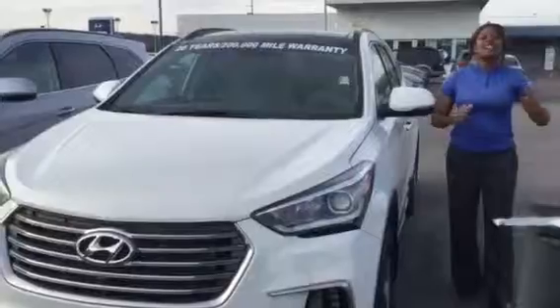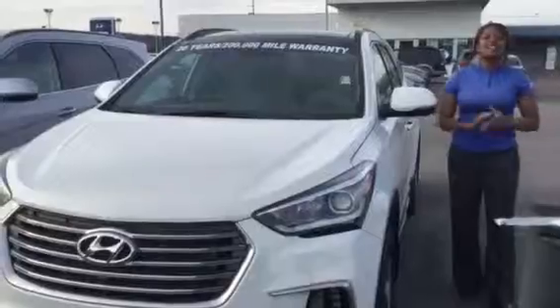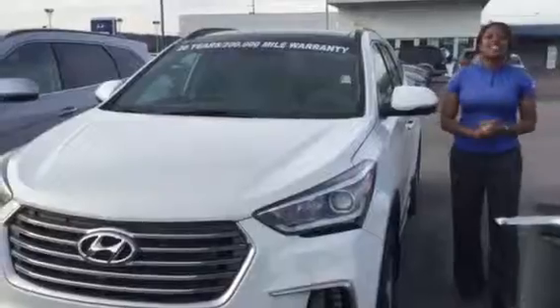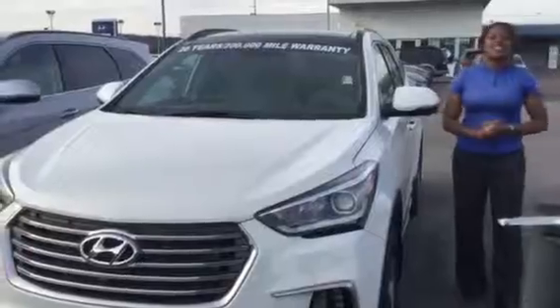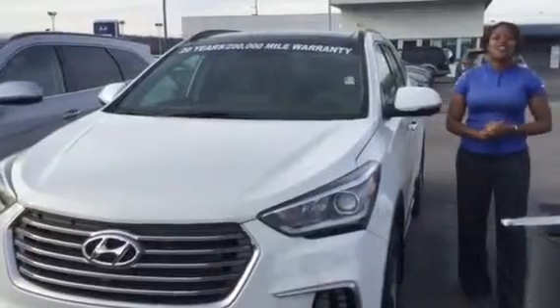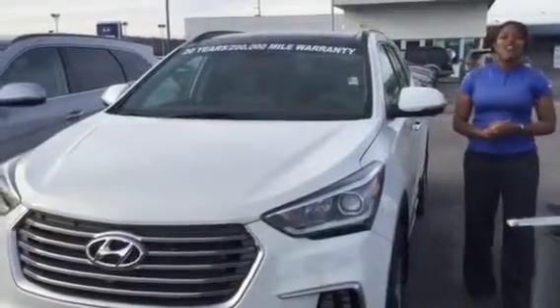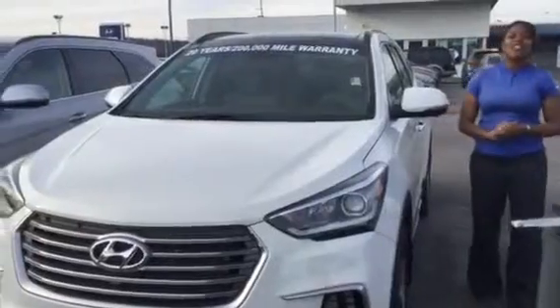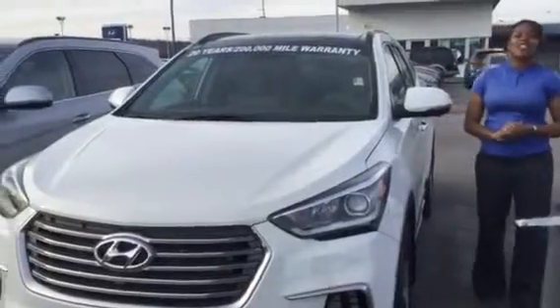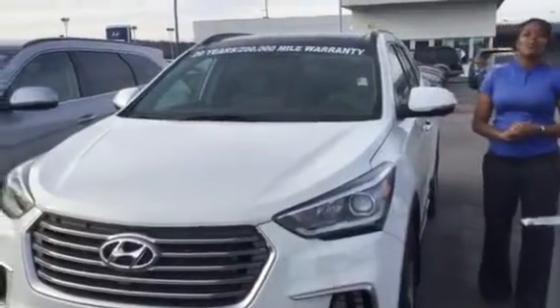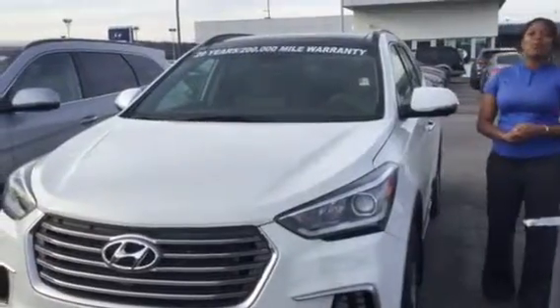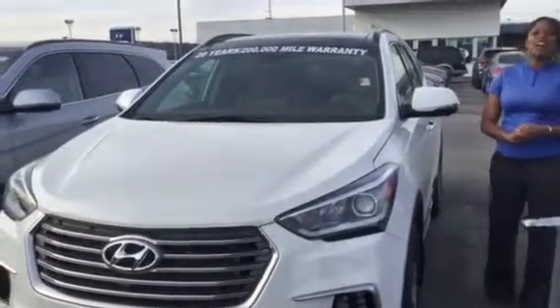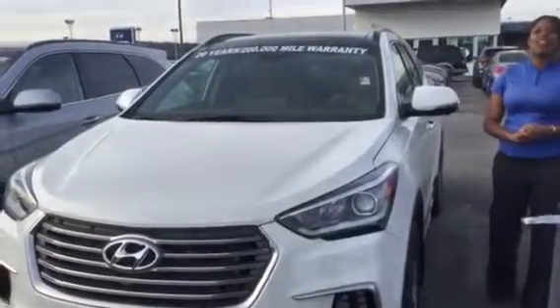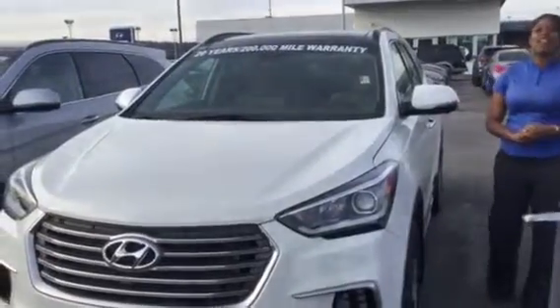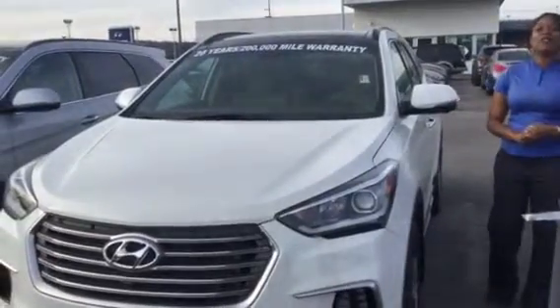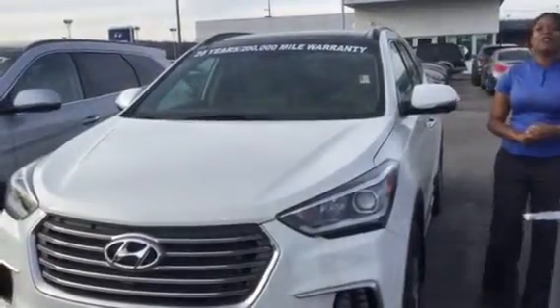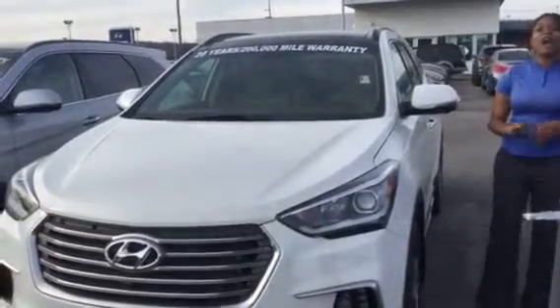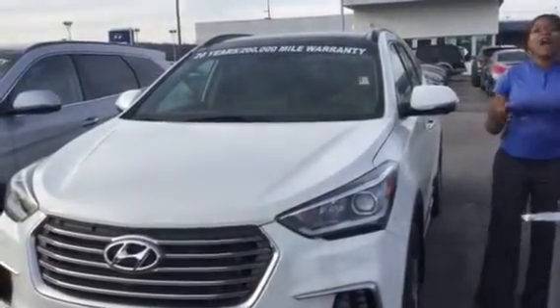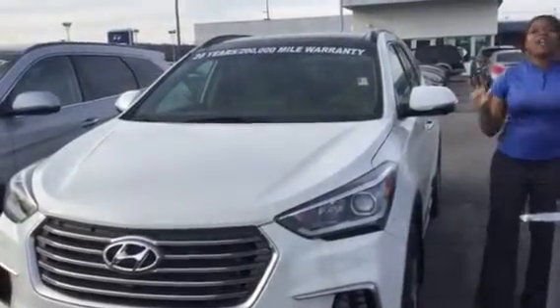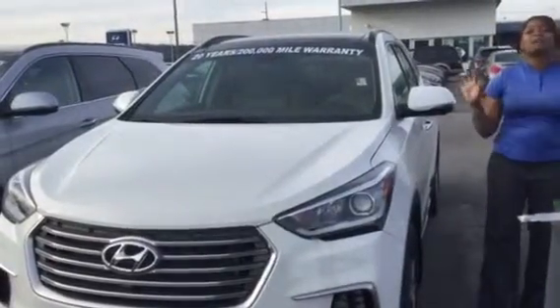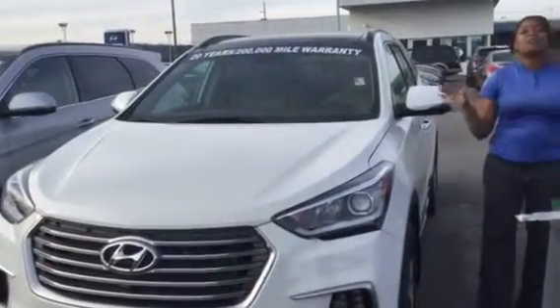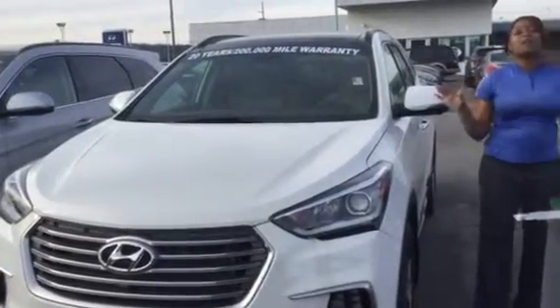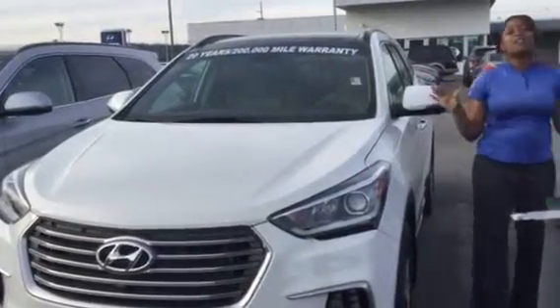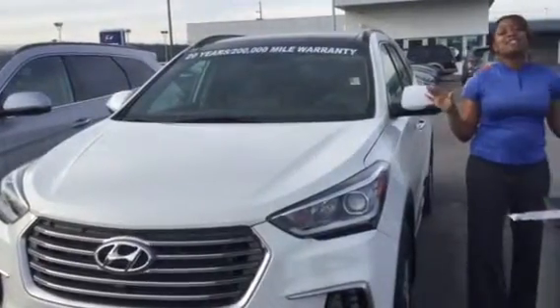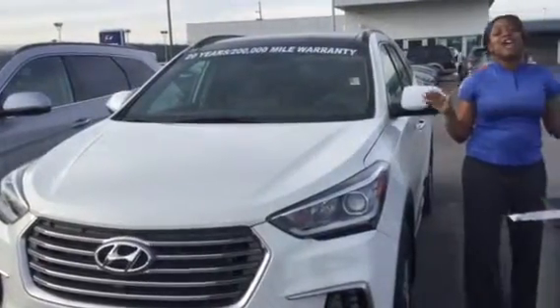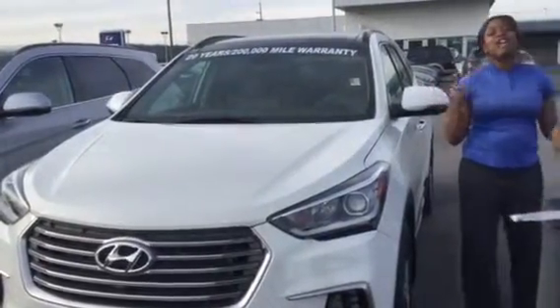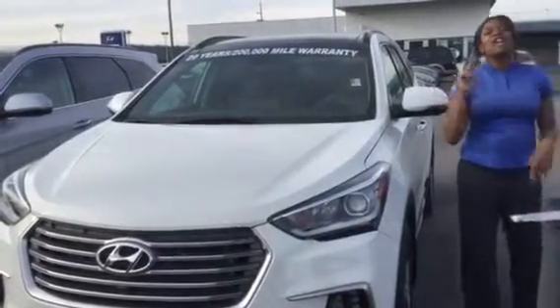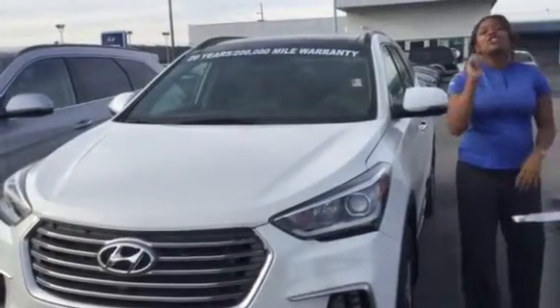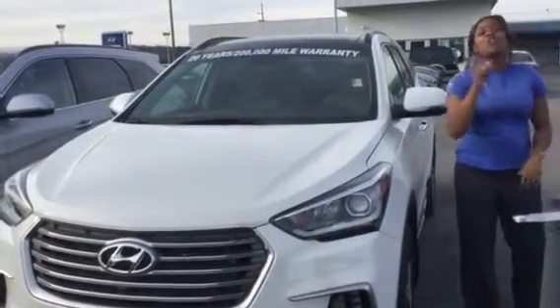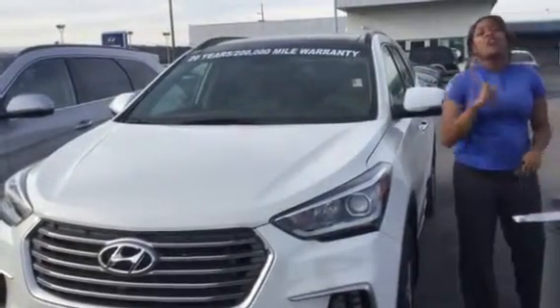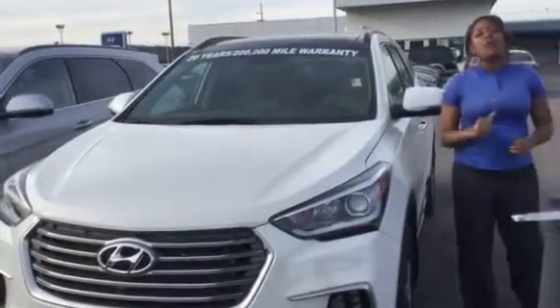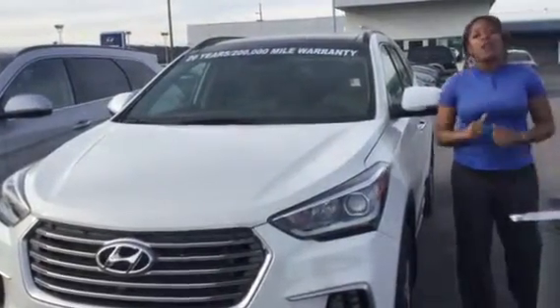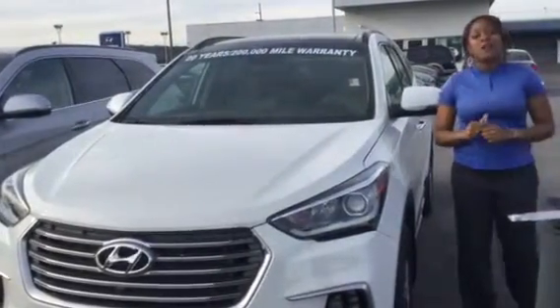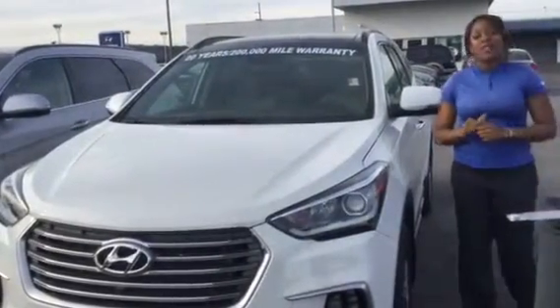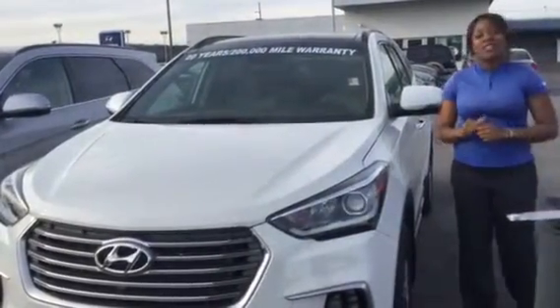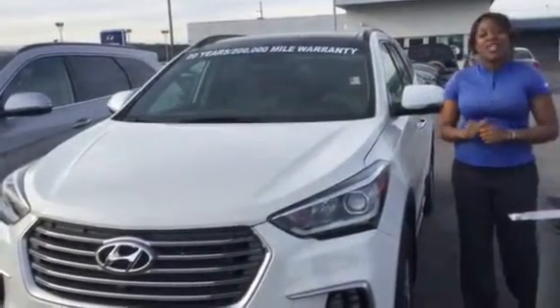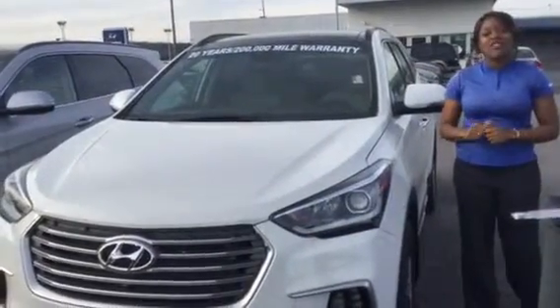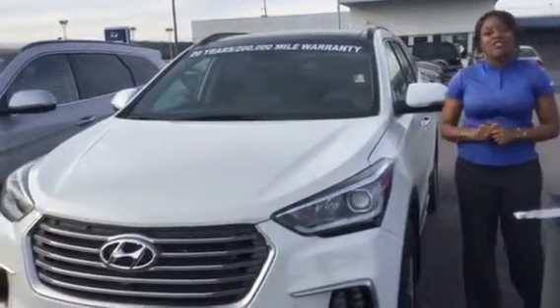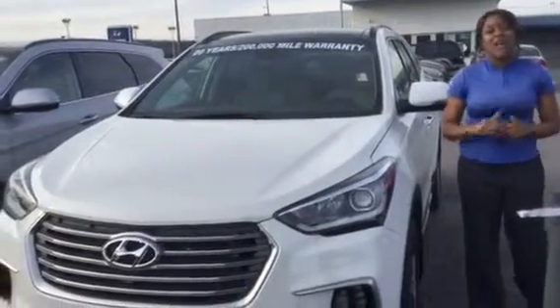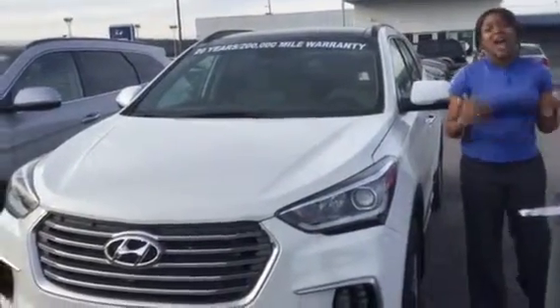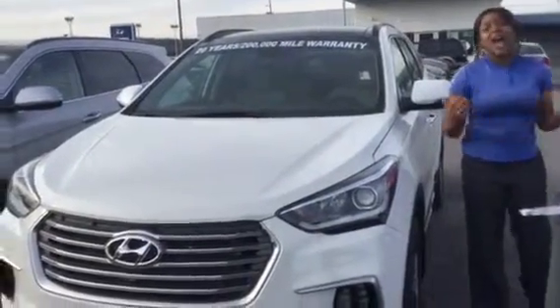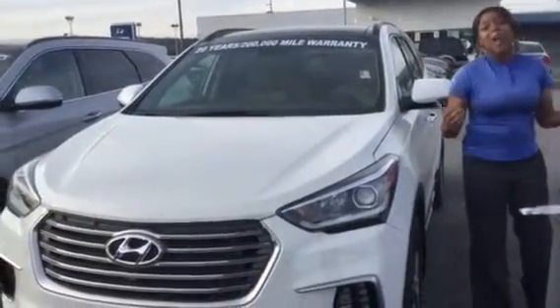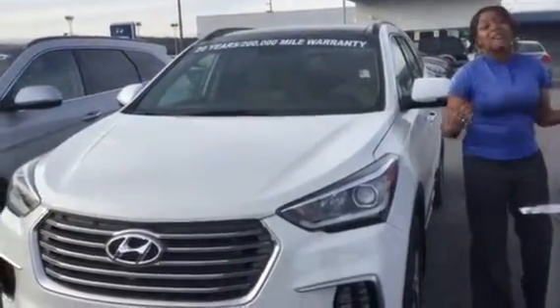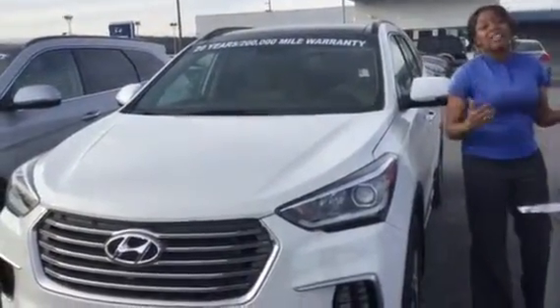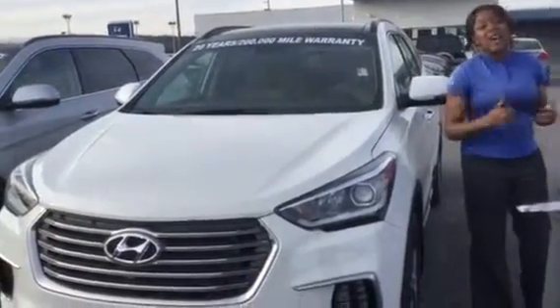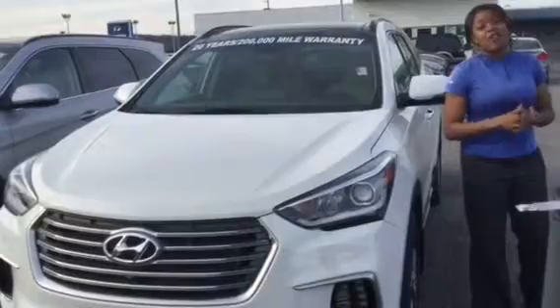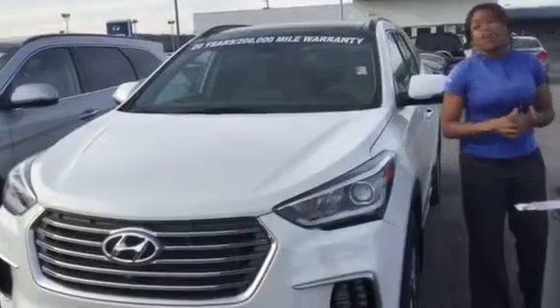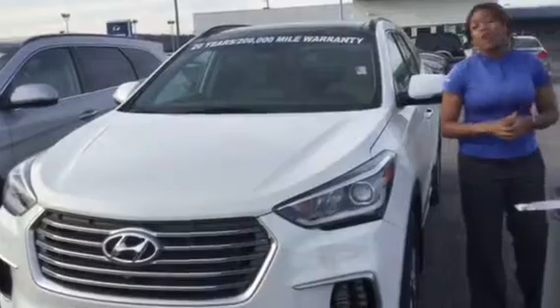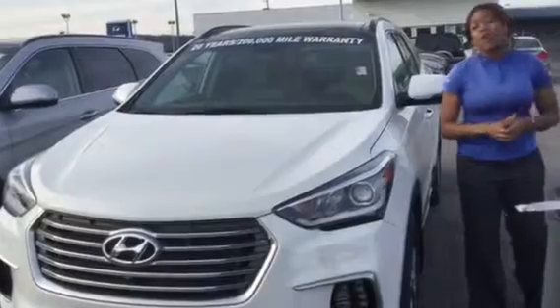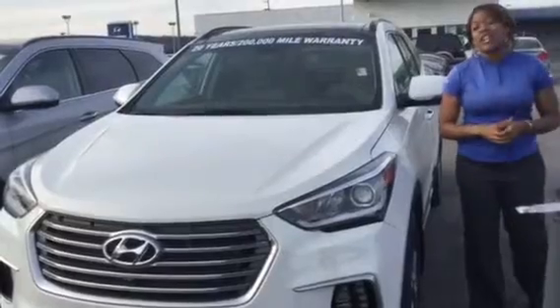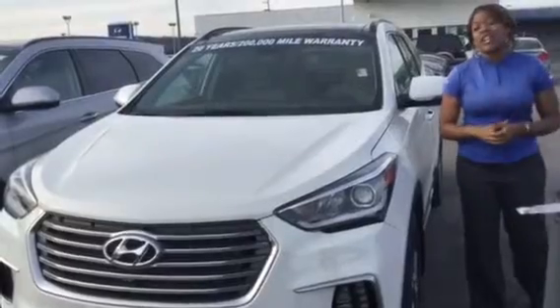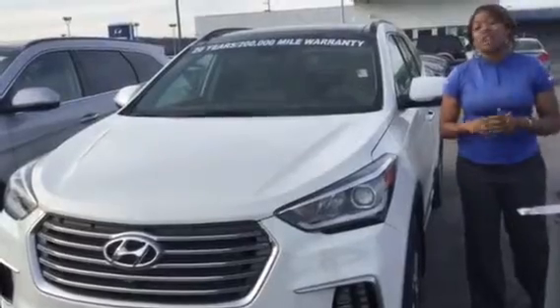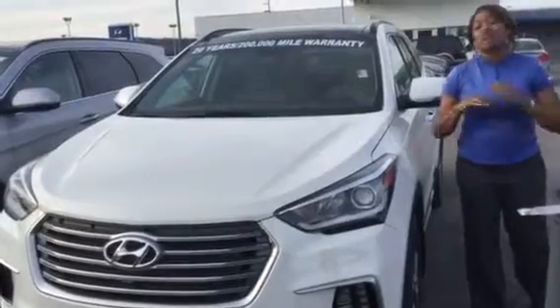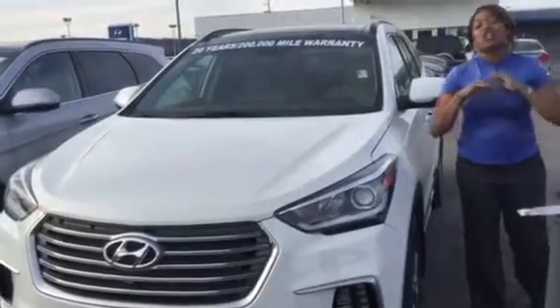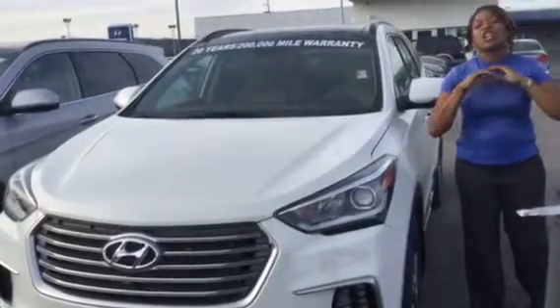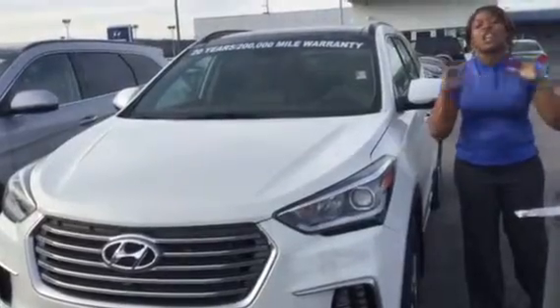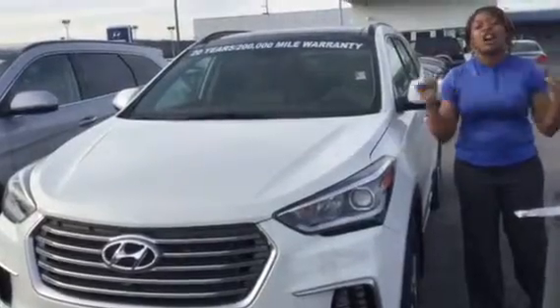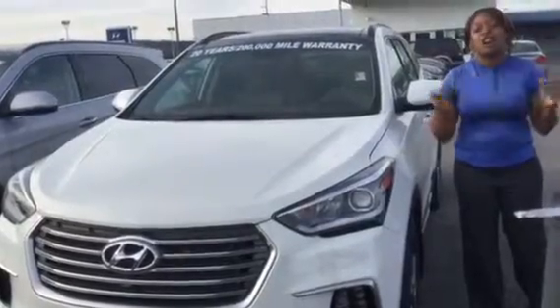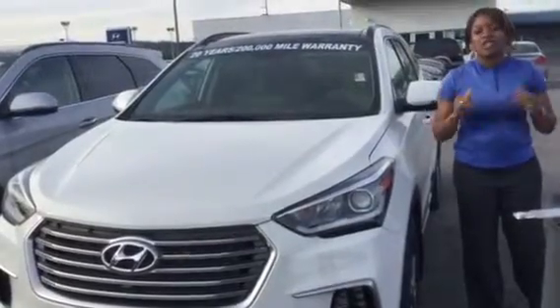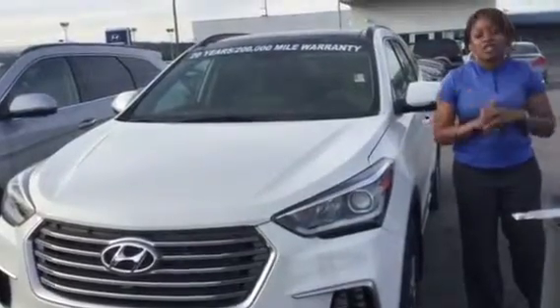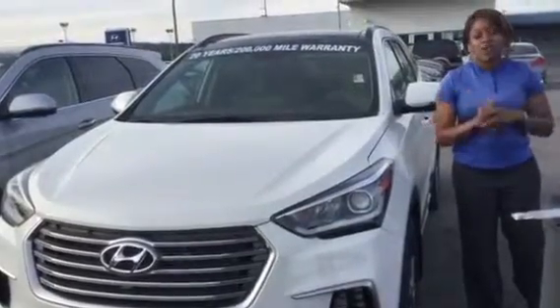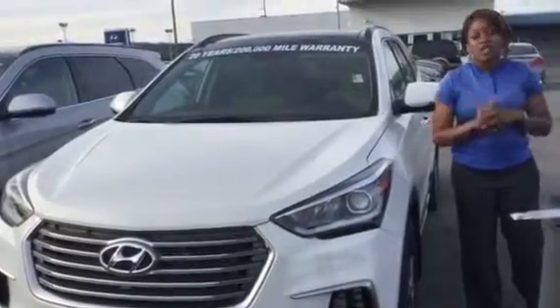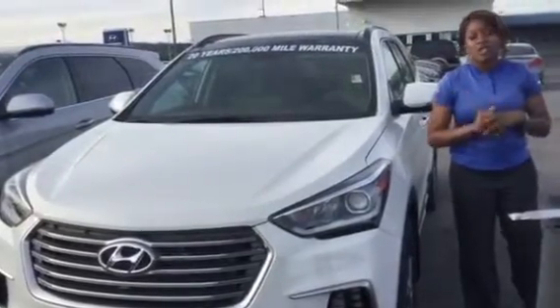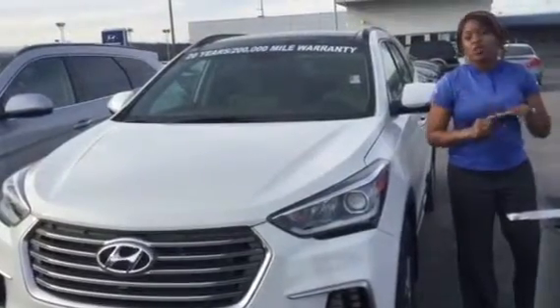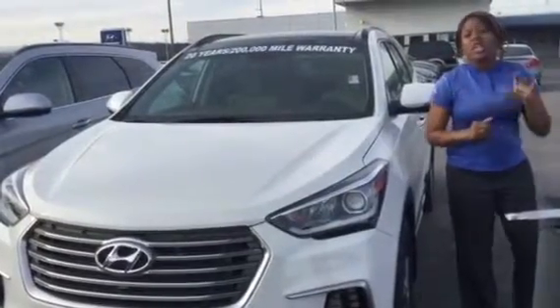Hi, it's Christina here at Tameron Hyundai in Hoover. I am super excited you inquired about the Santa Fe. I happen to have one right here and would love to show it to you.